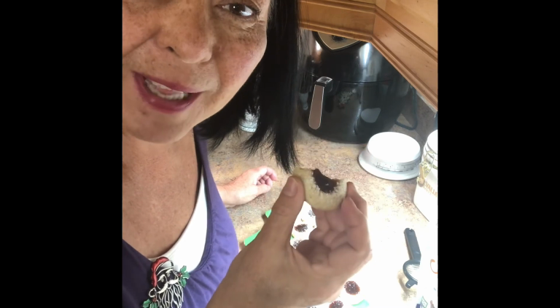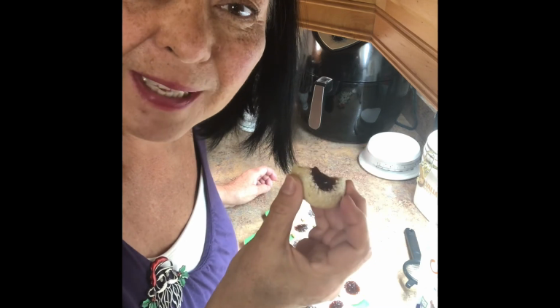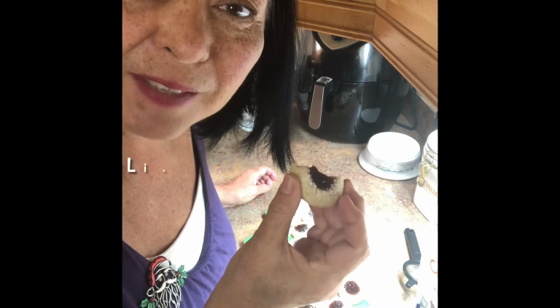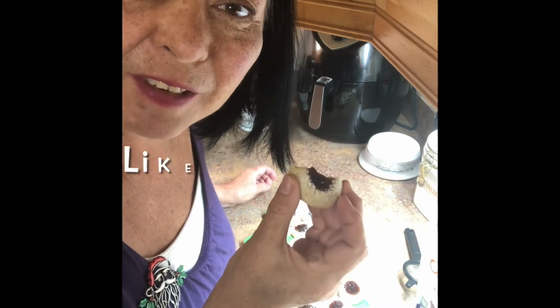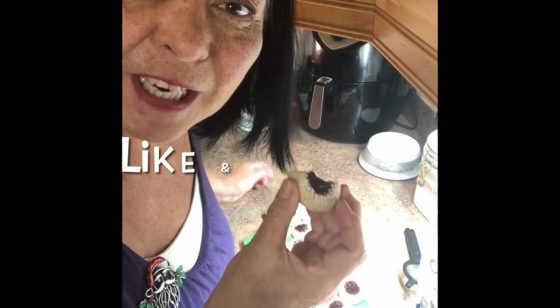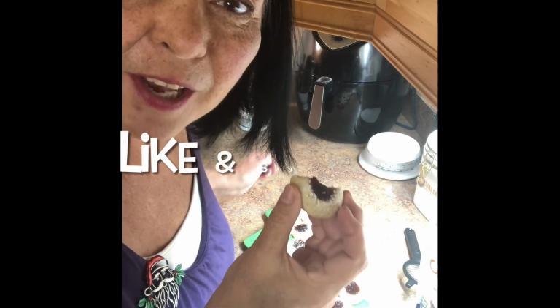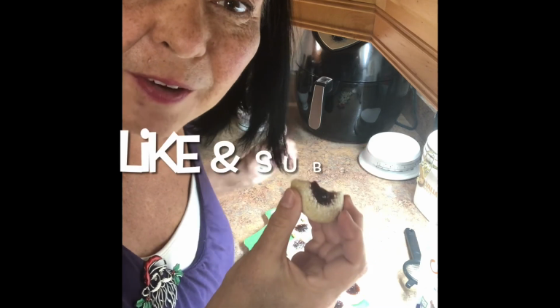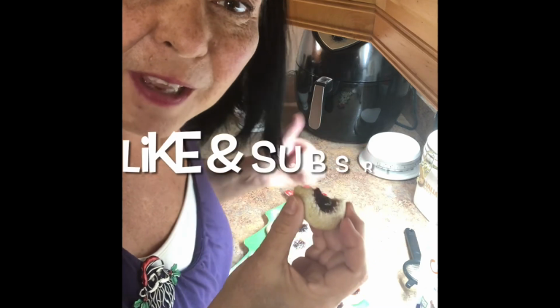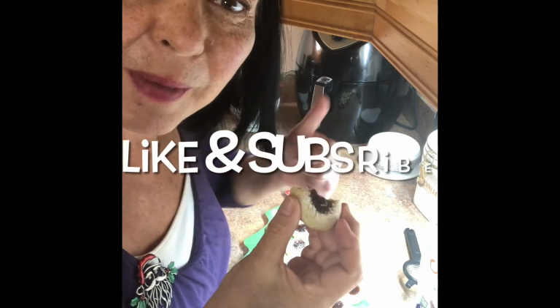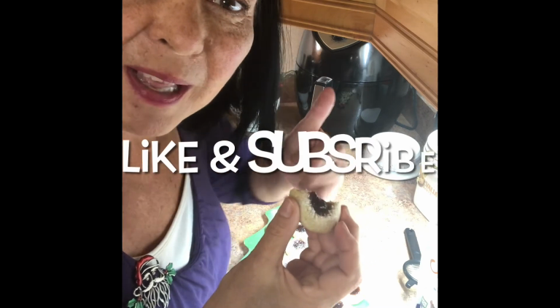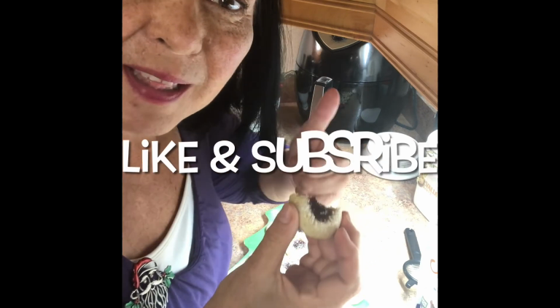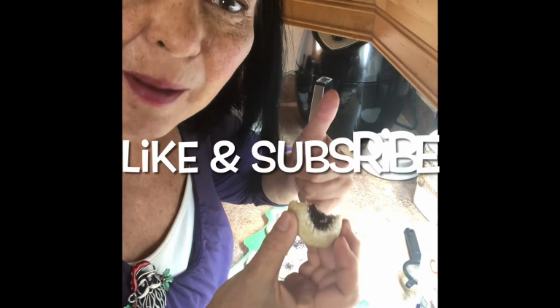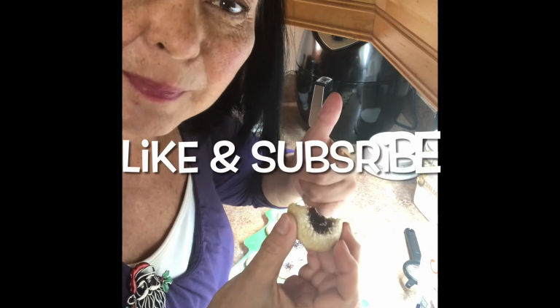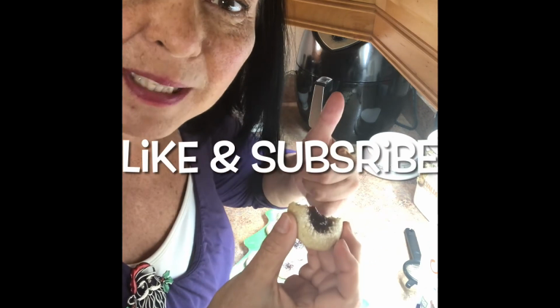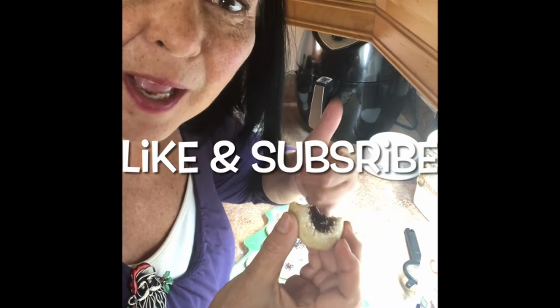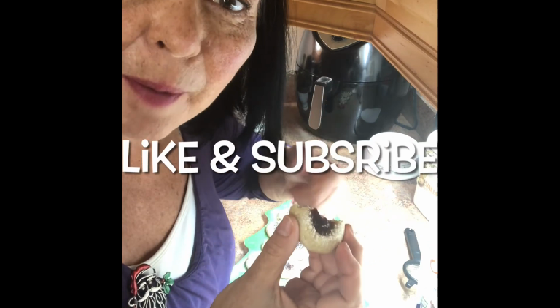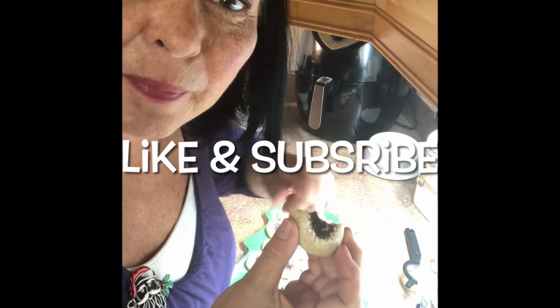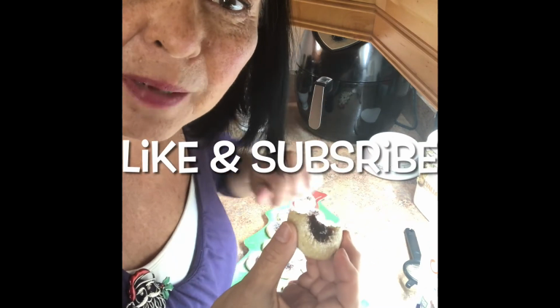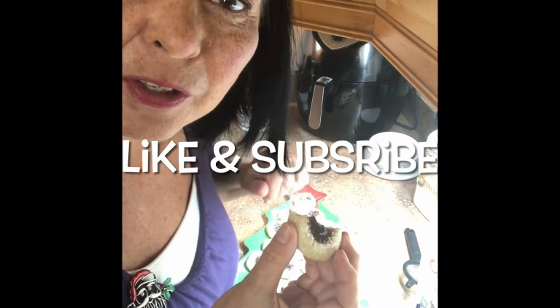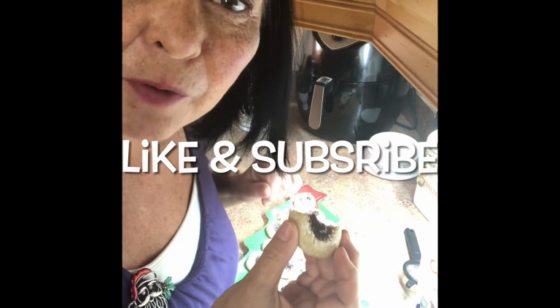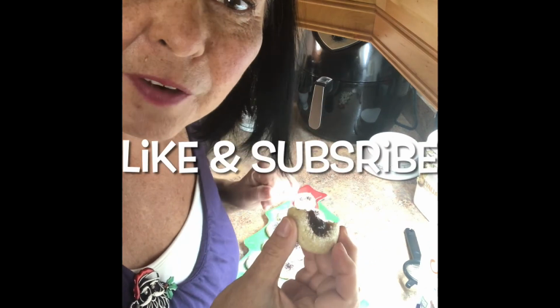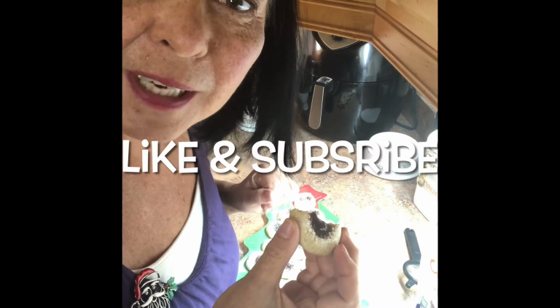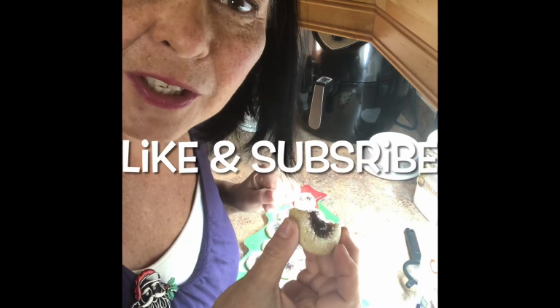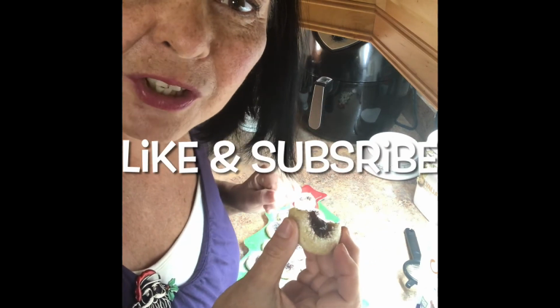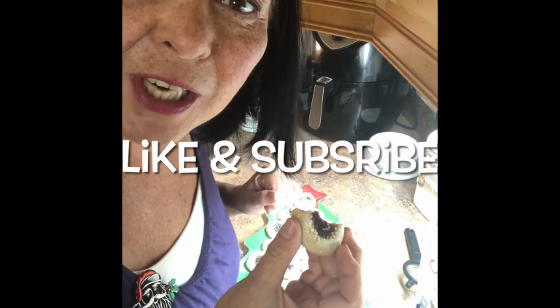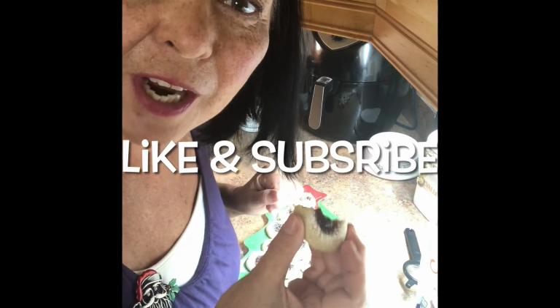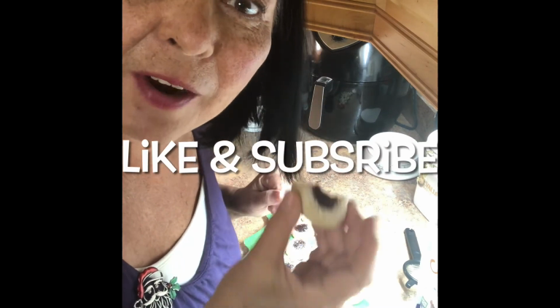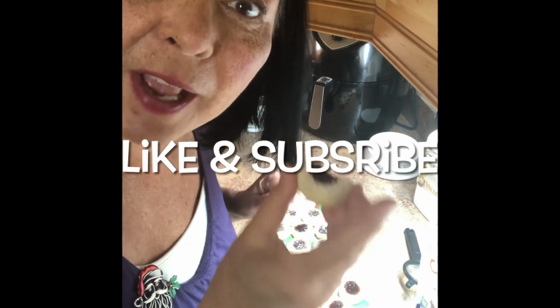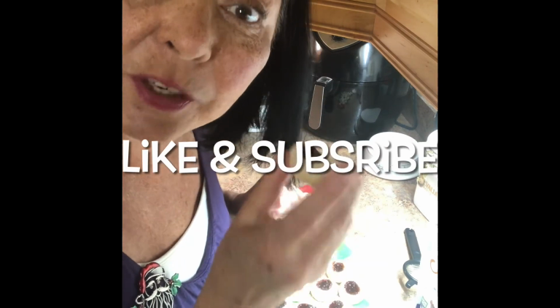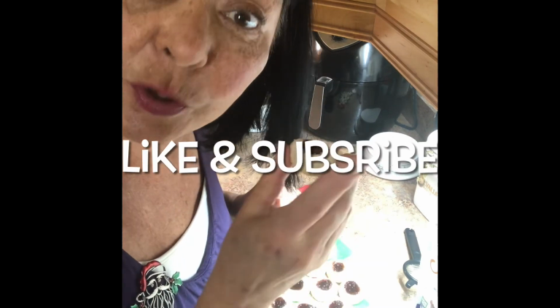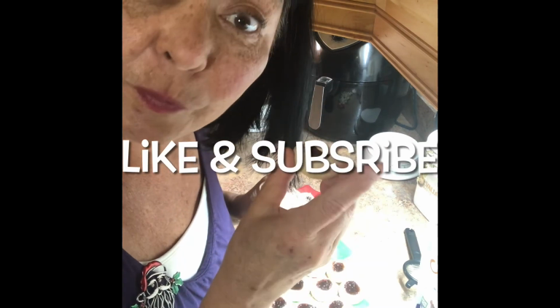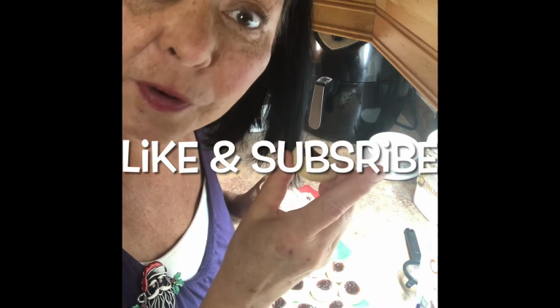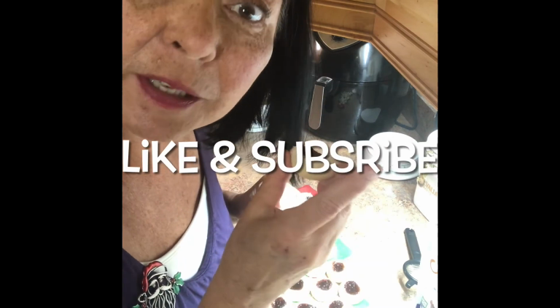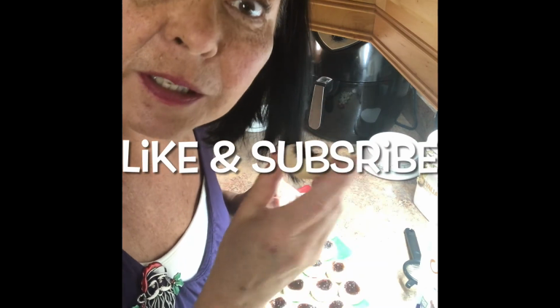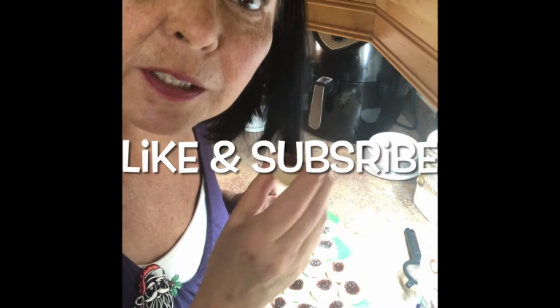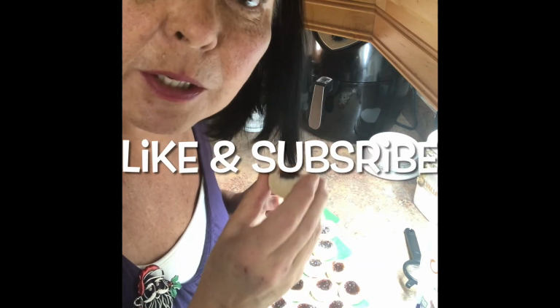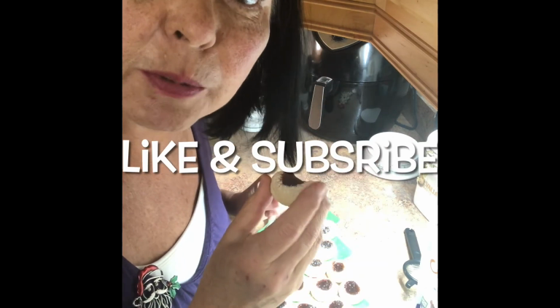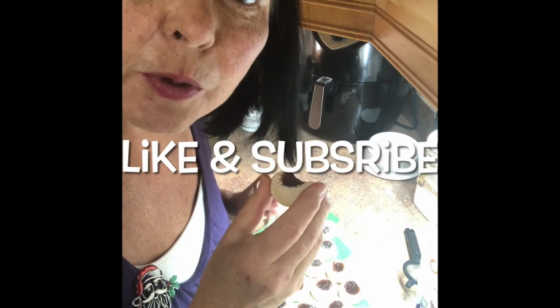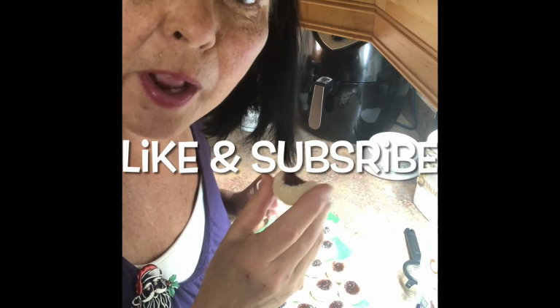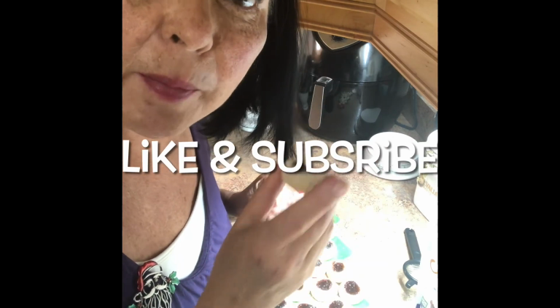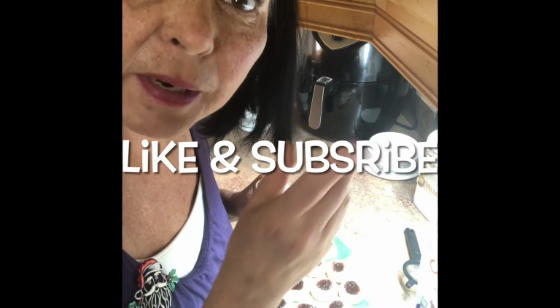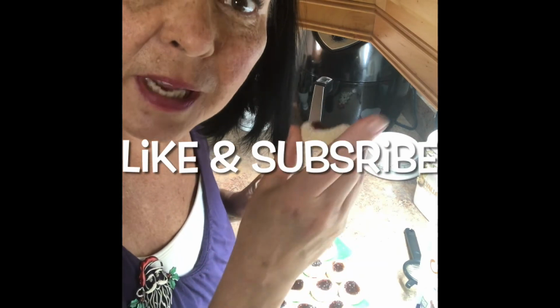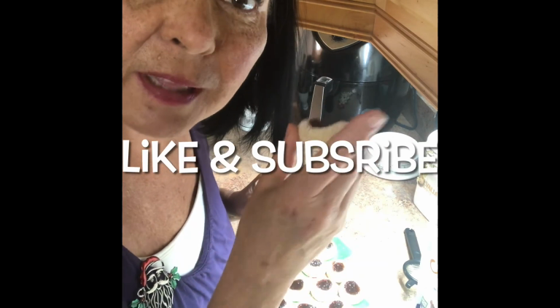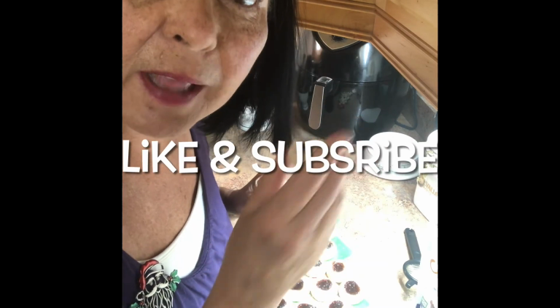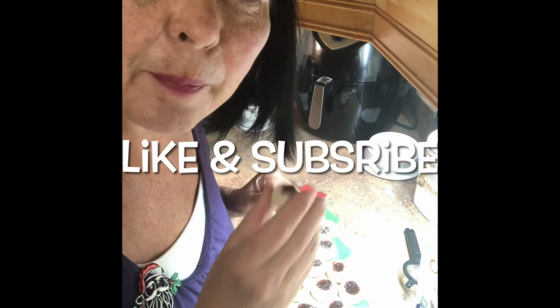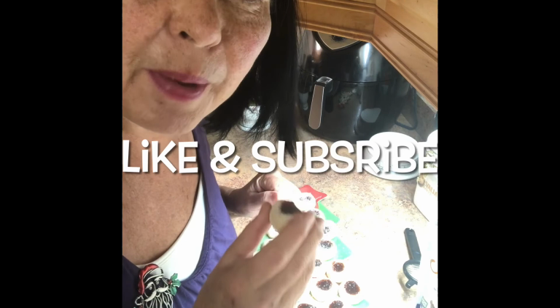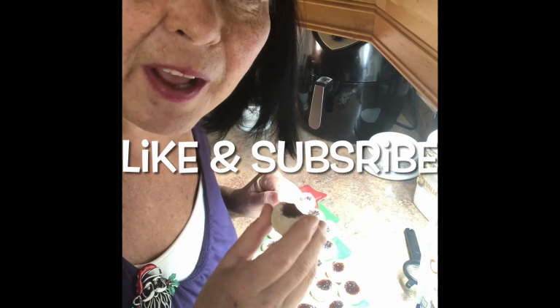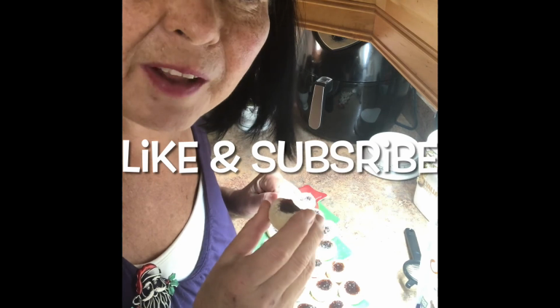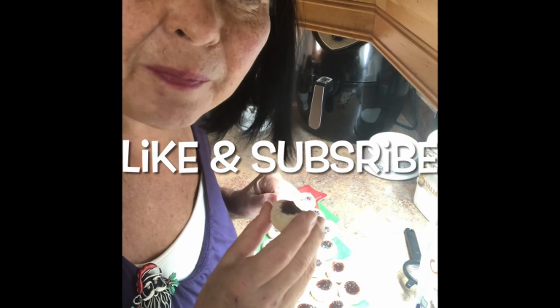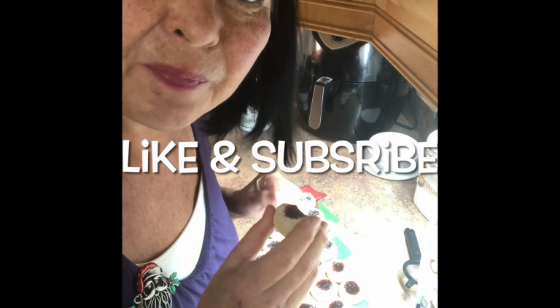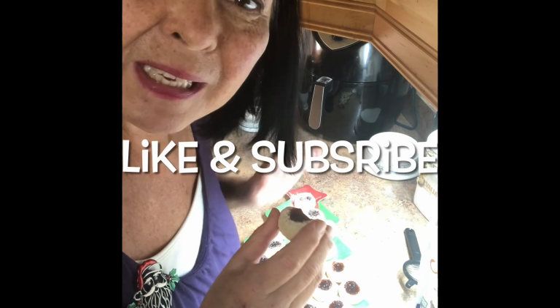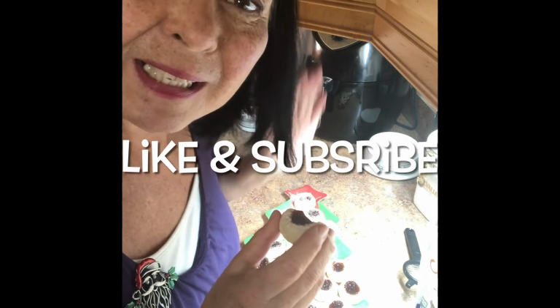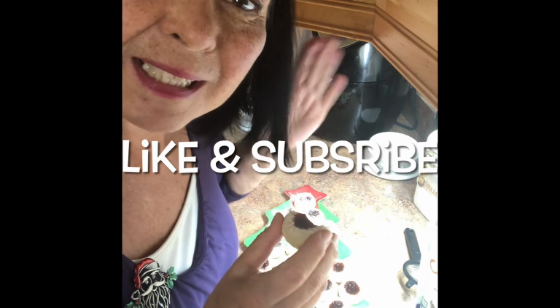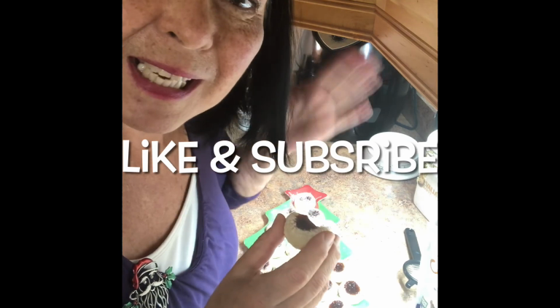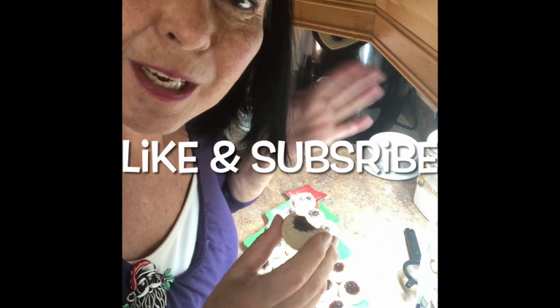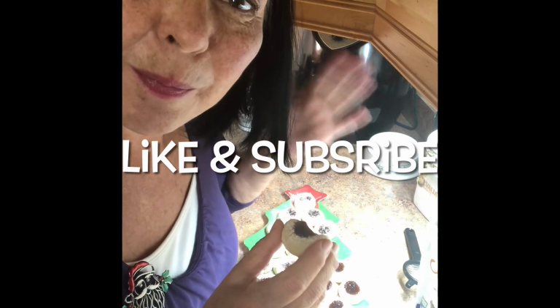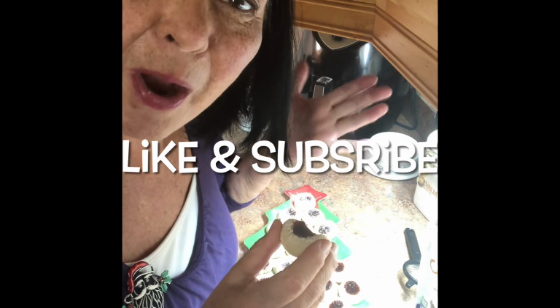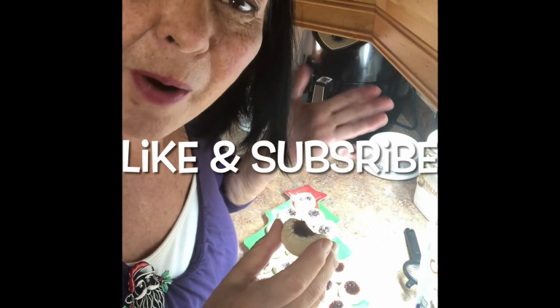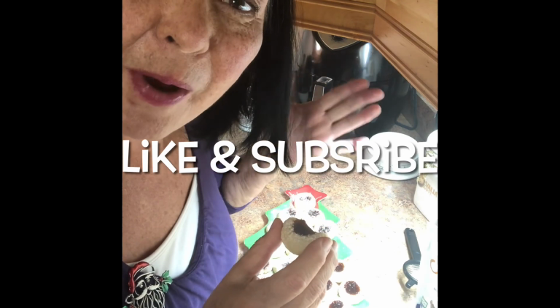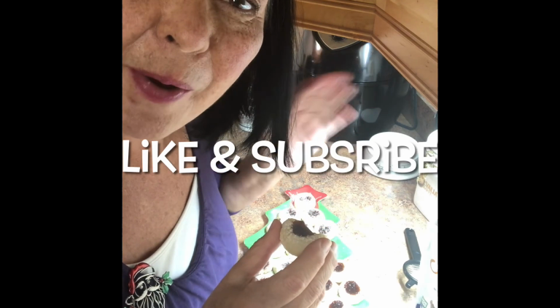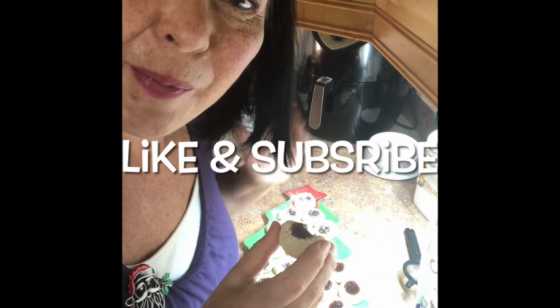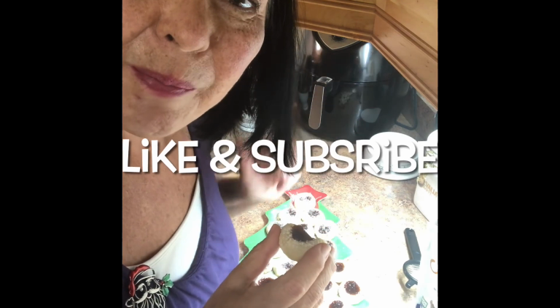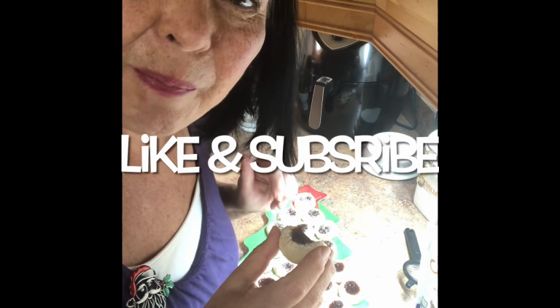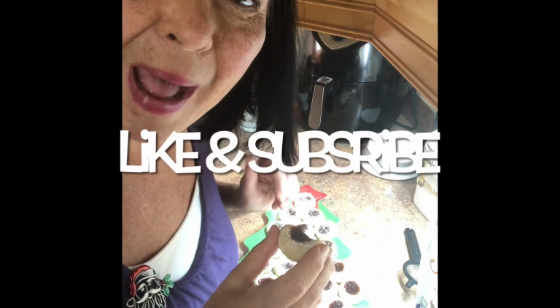Give me a thumbs up, don't forget to share, and don't forget to subscribe and hit that bell. See you tomorrow, bye!